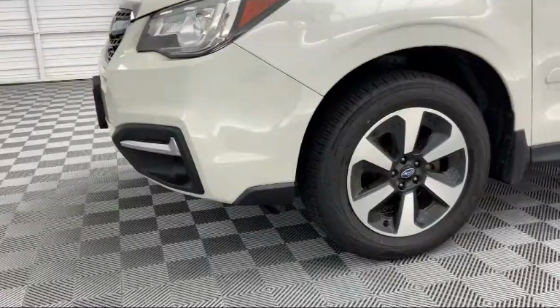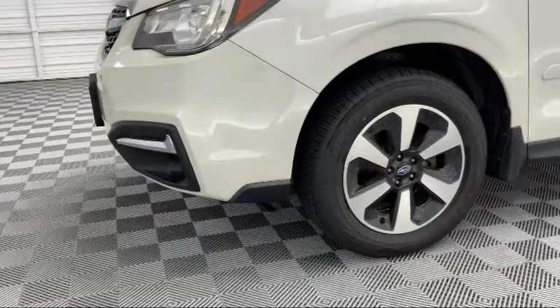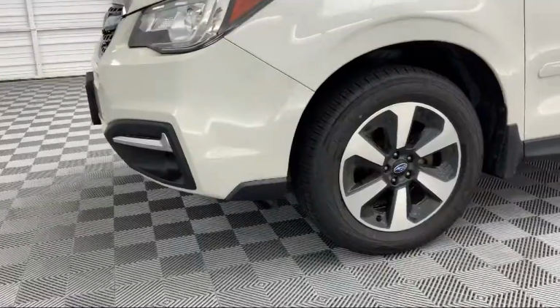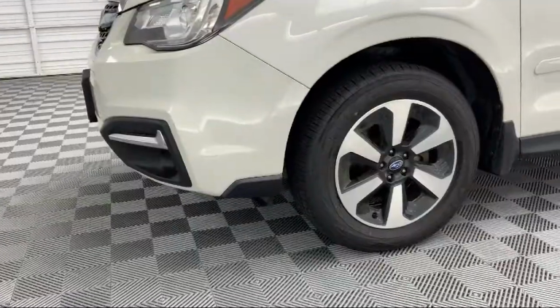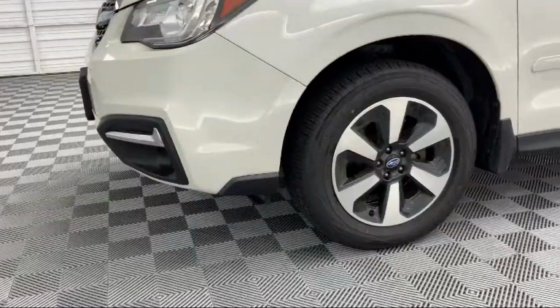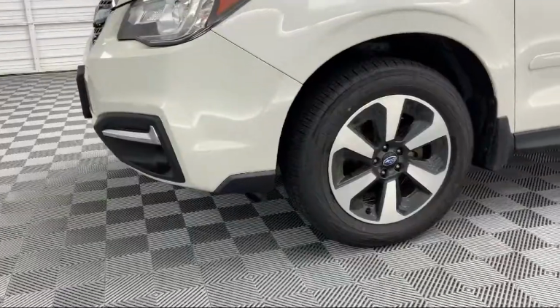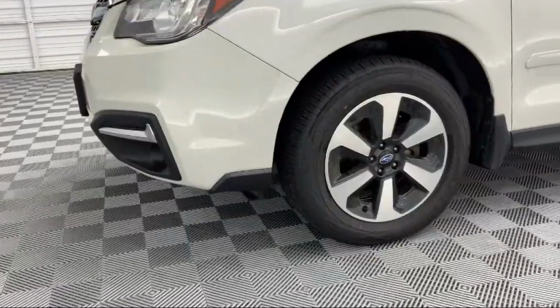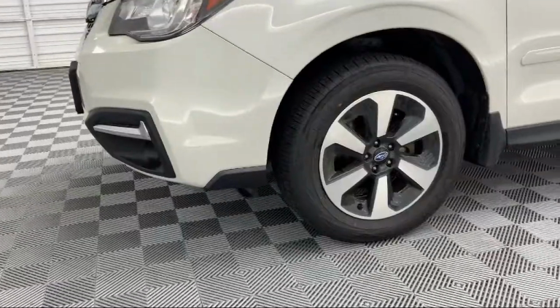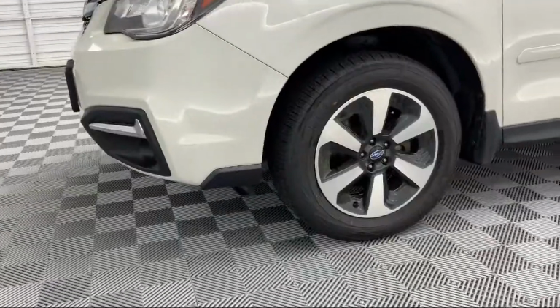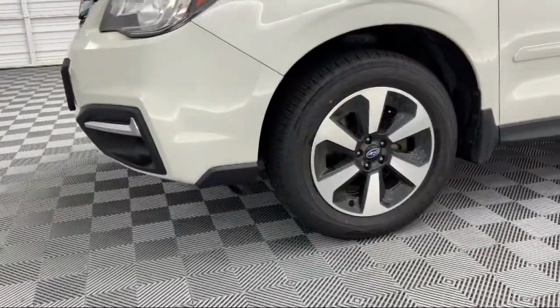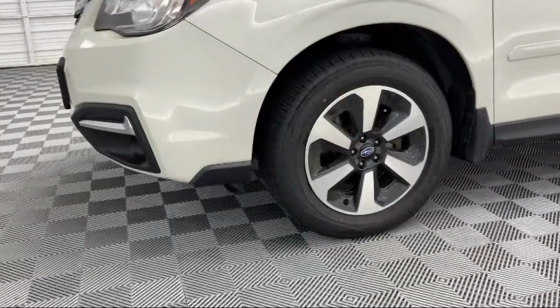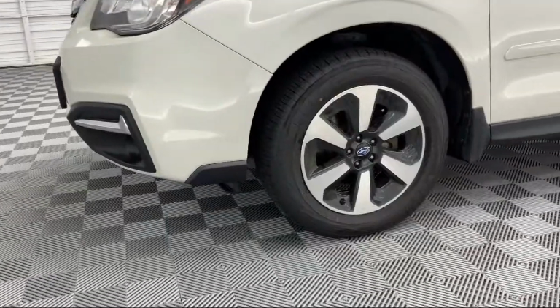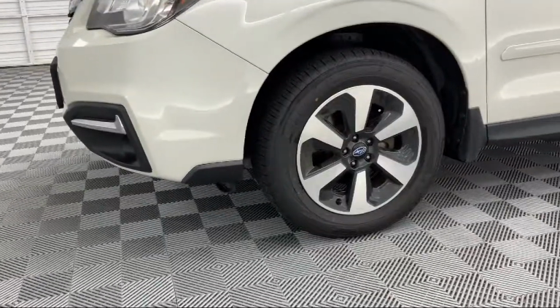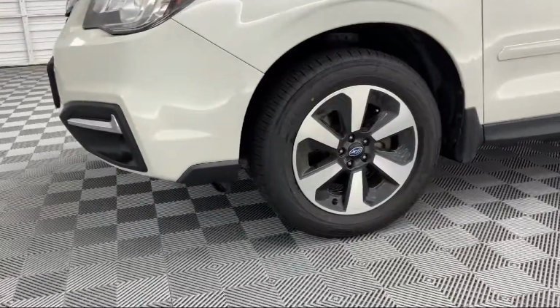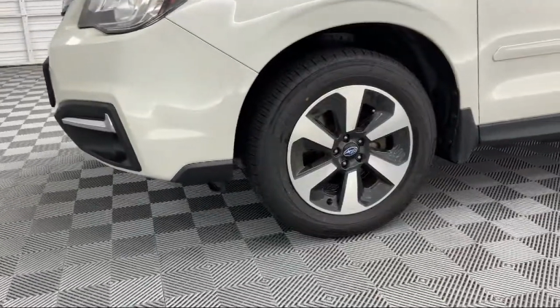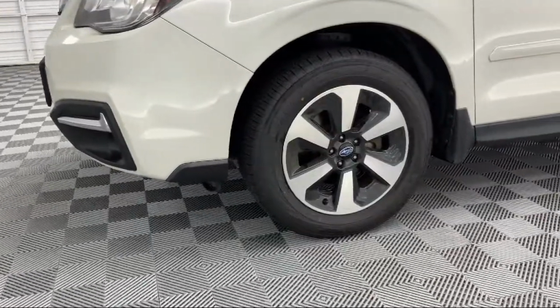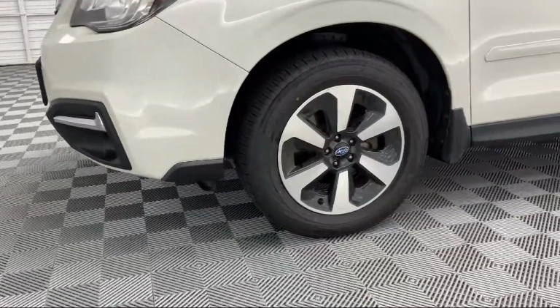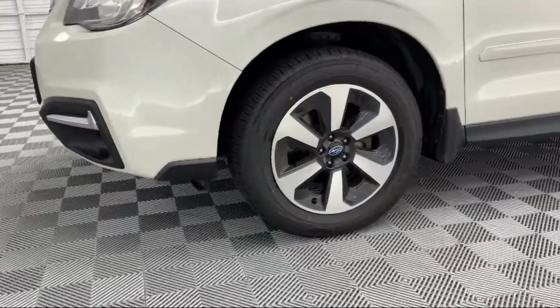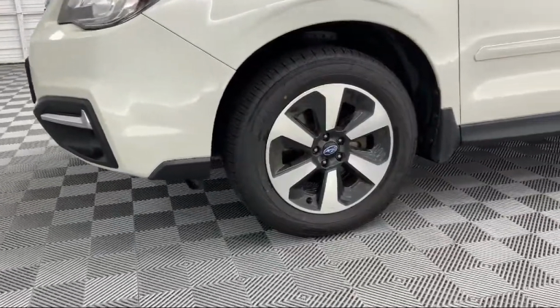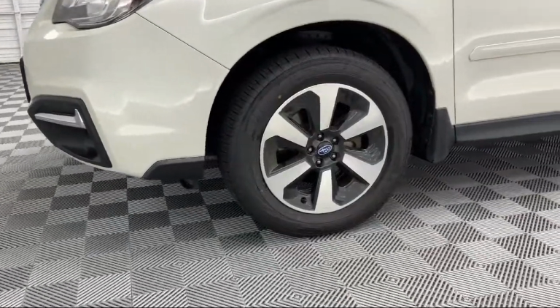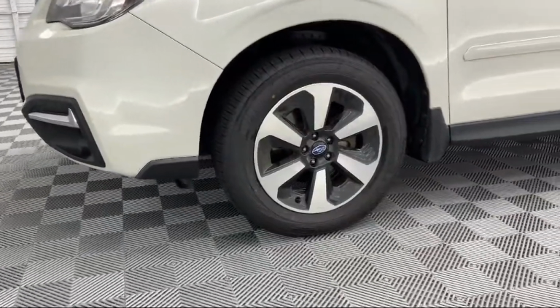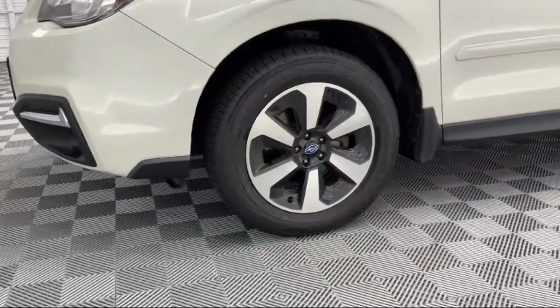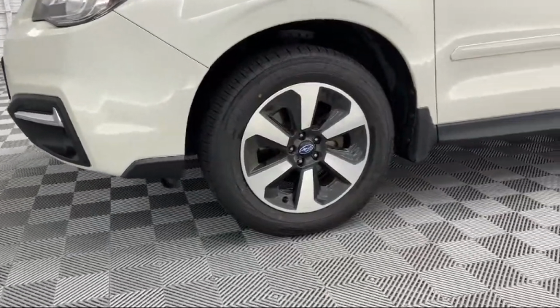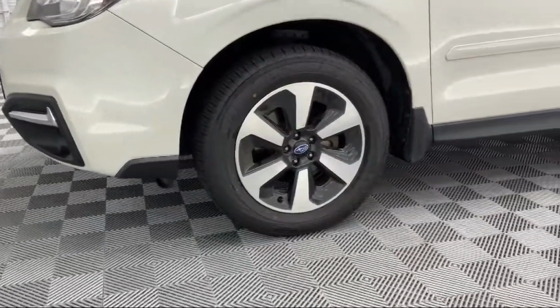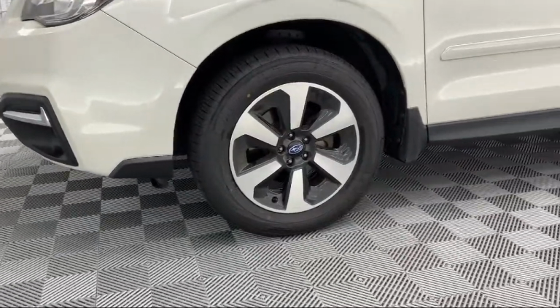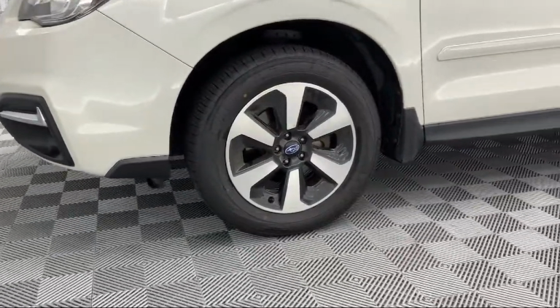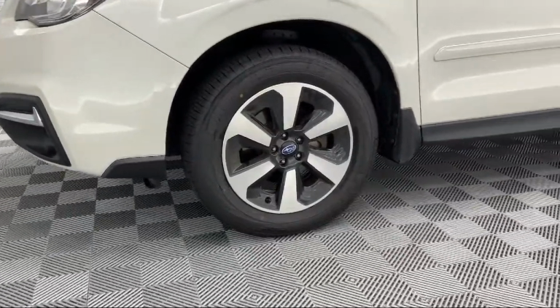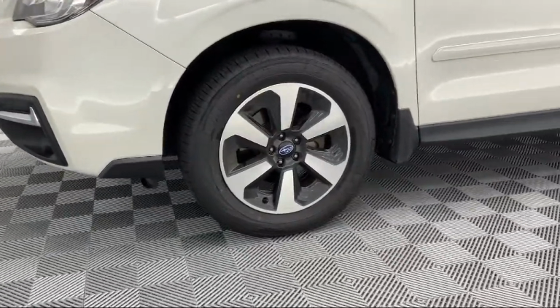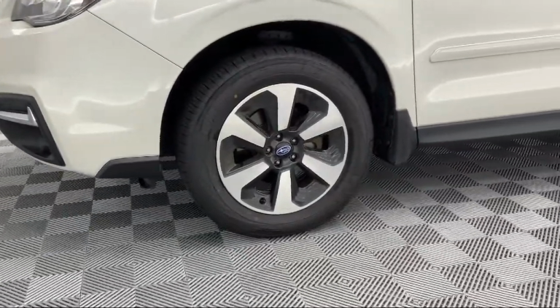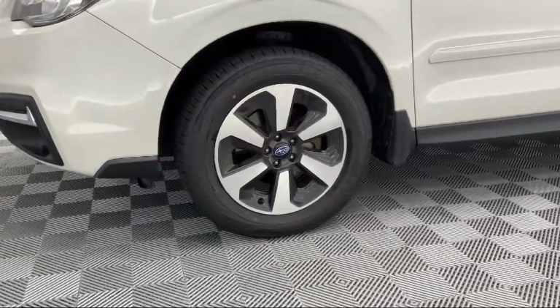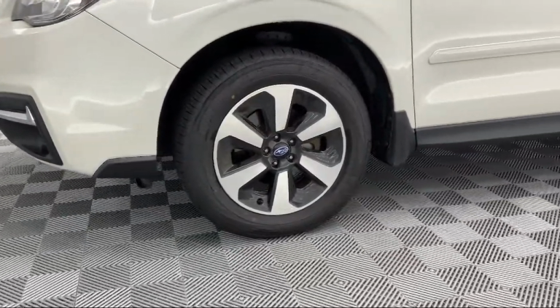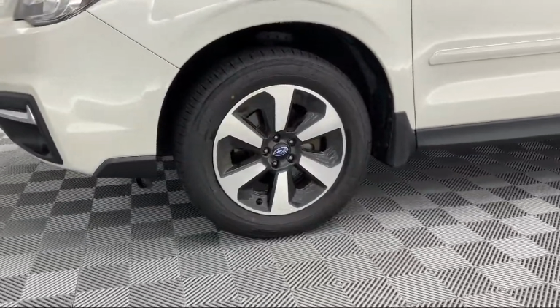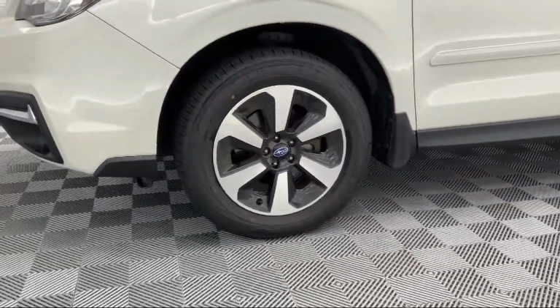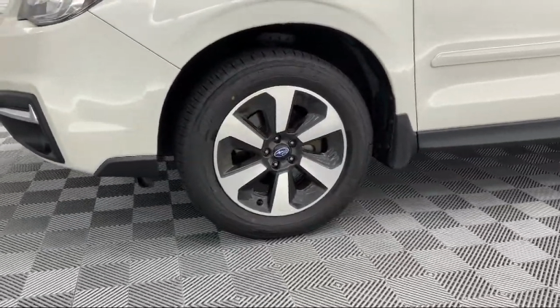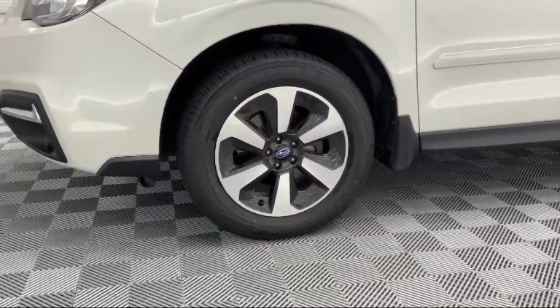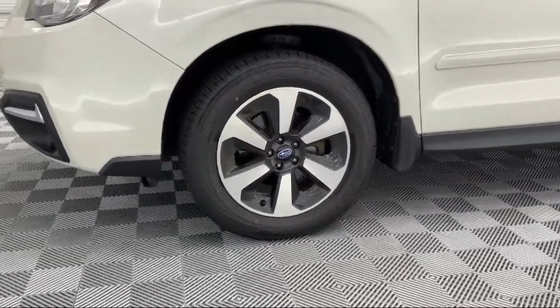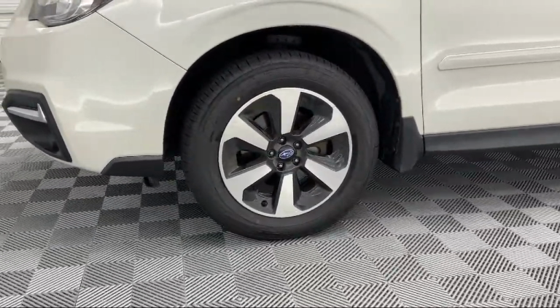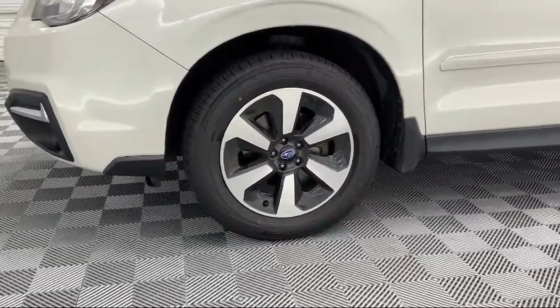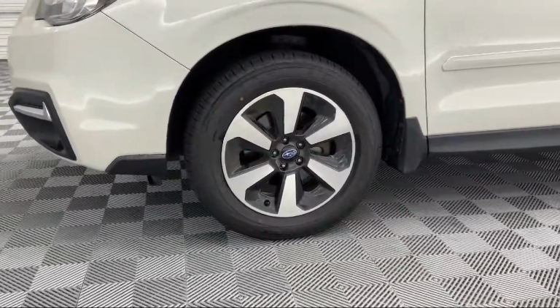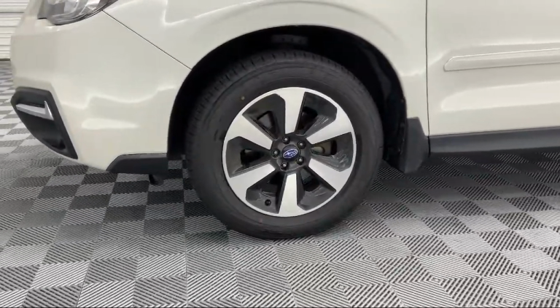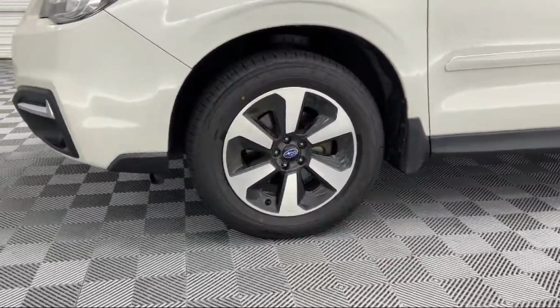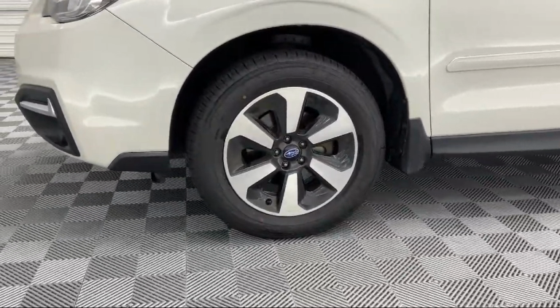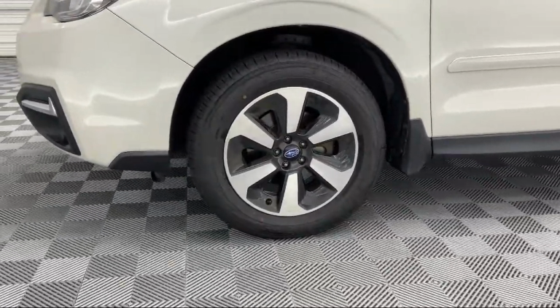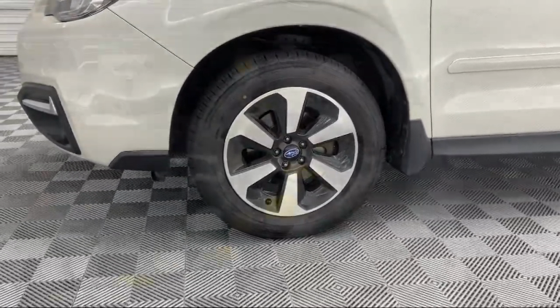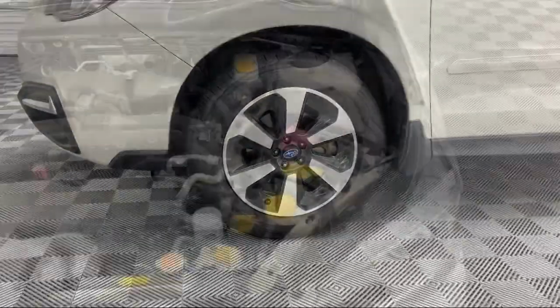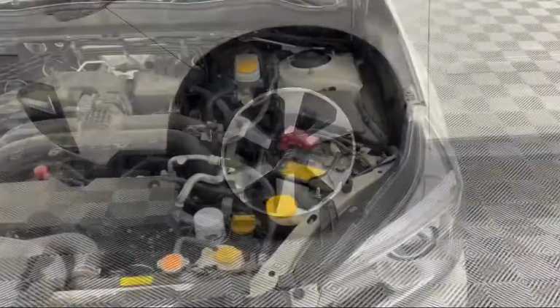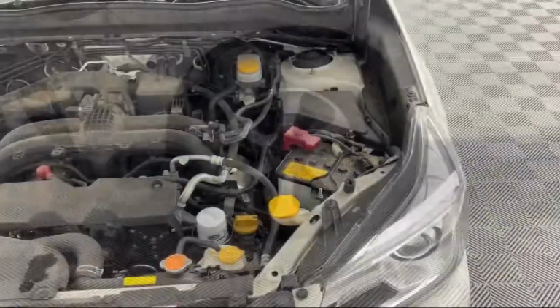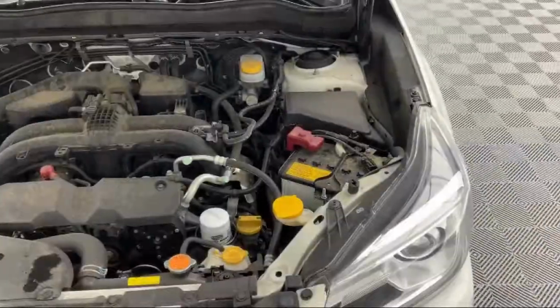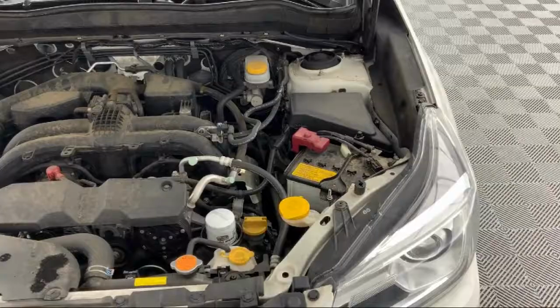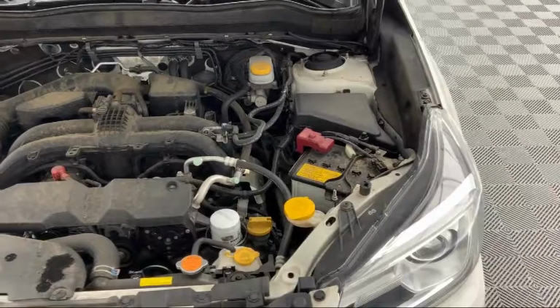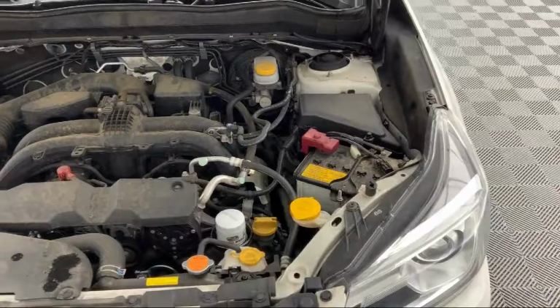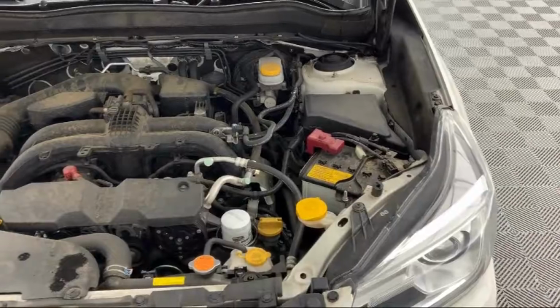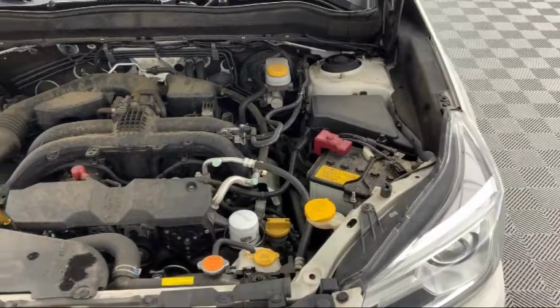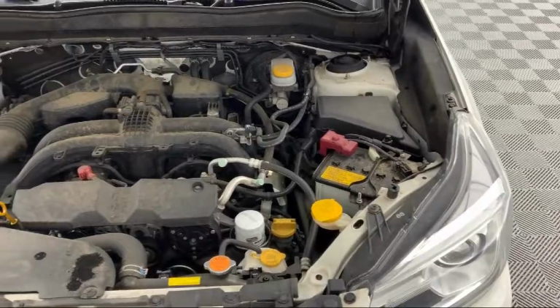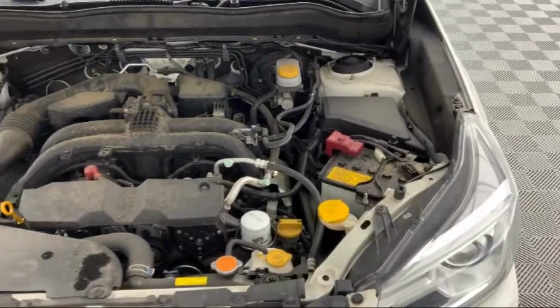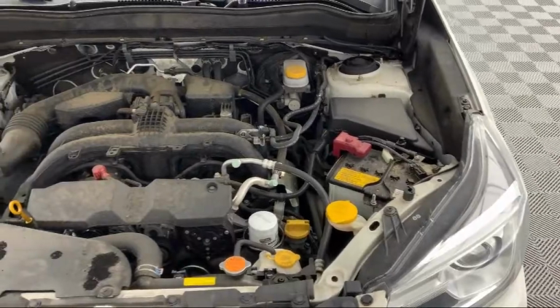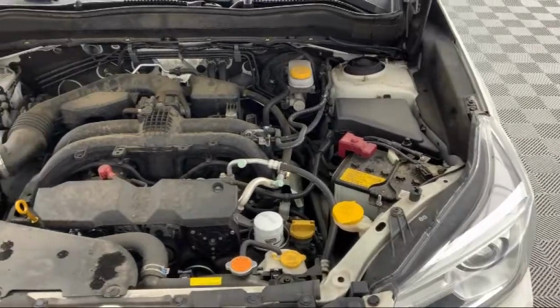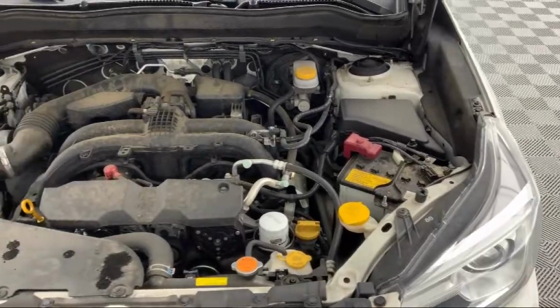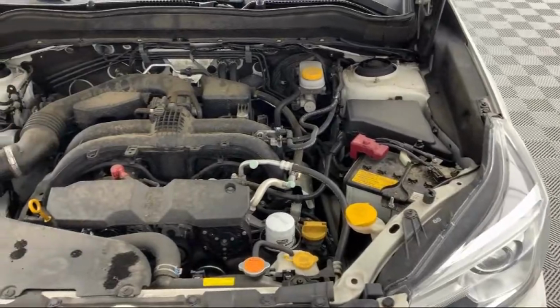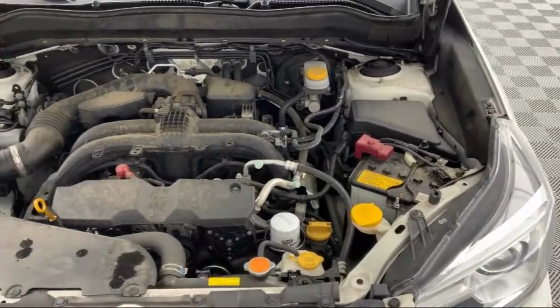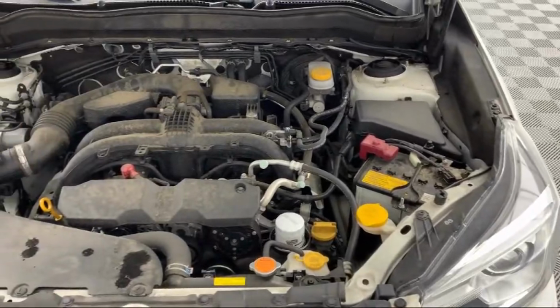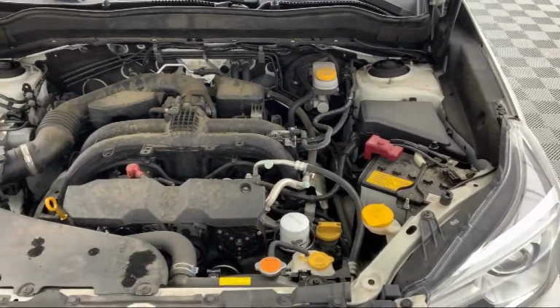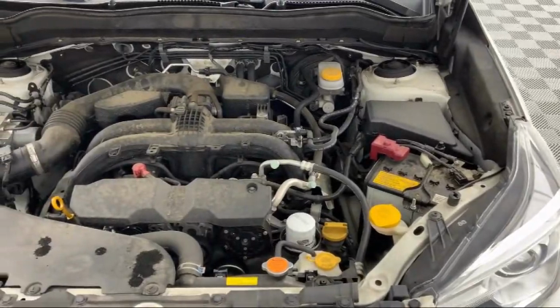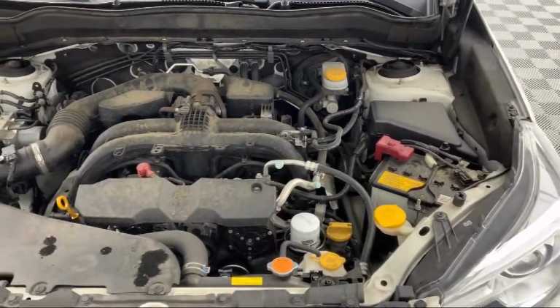So come see us today to drive home in a vehicle that is just right for you. We're located at 310 Greystone Boulevard in Columbia.